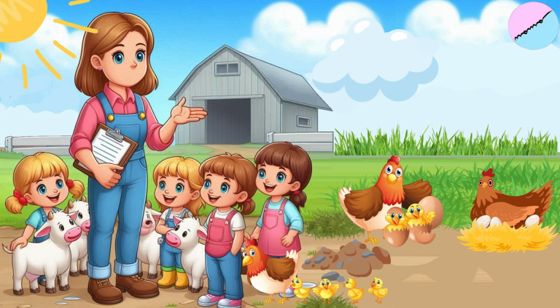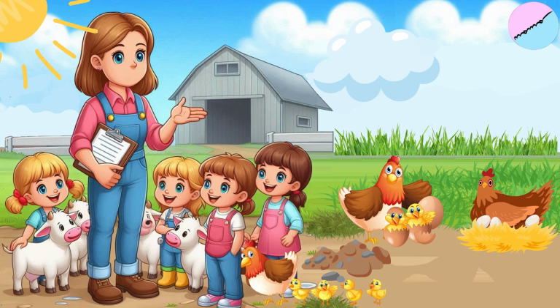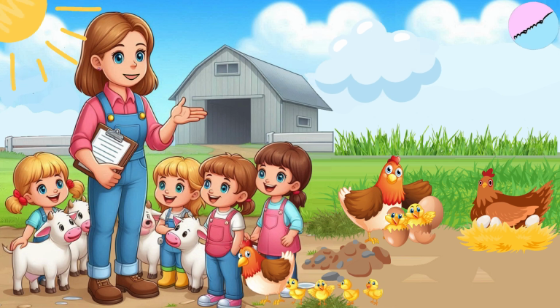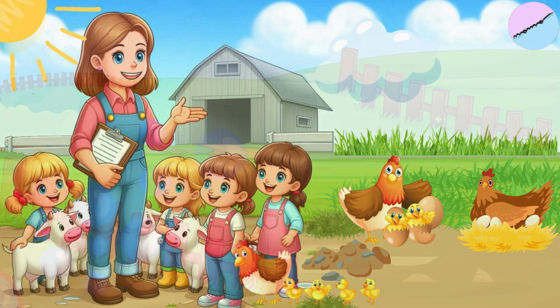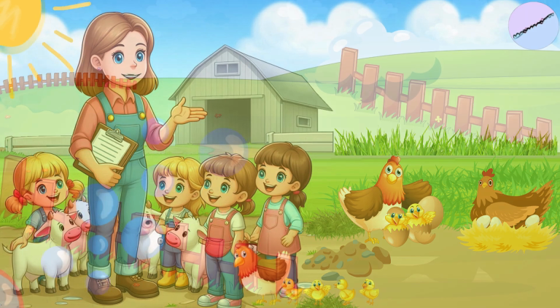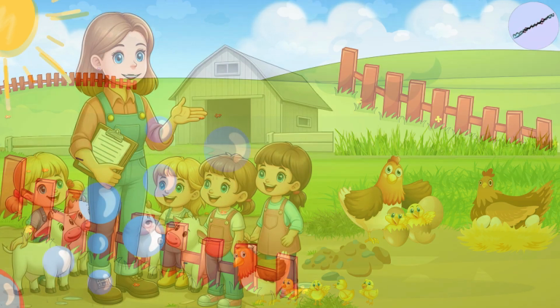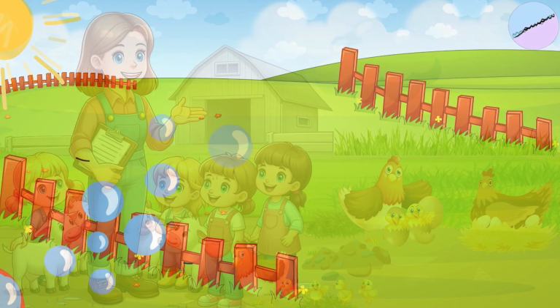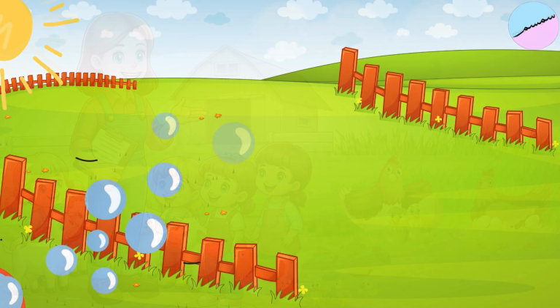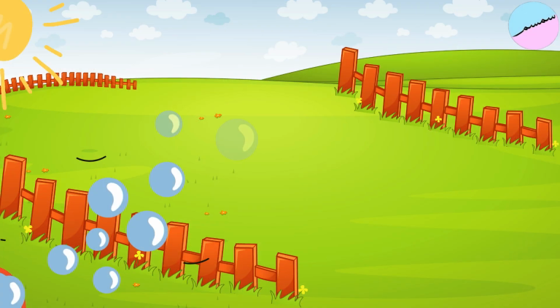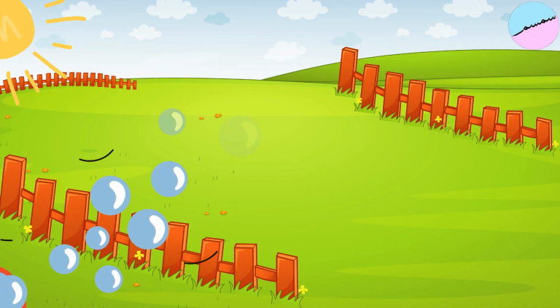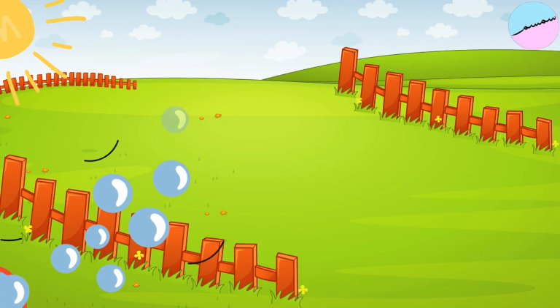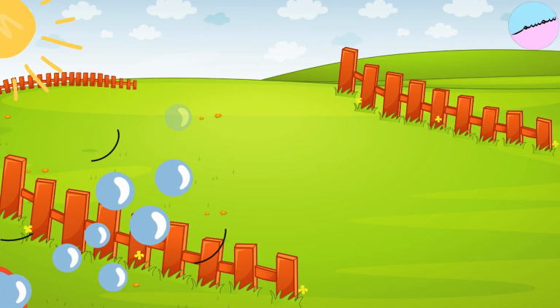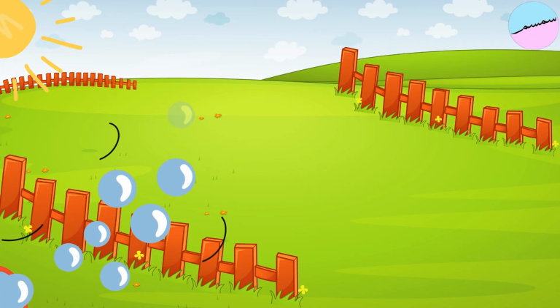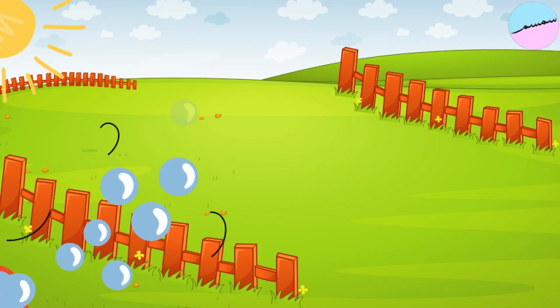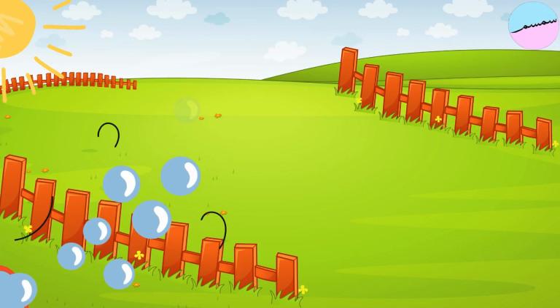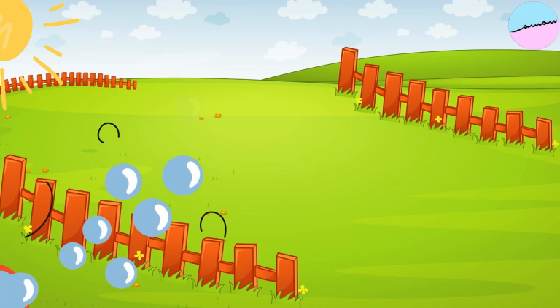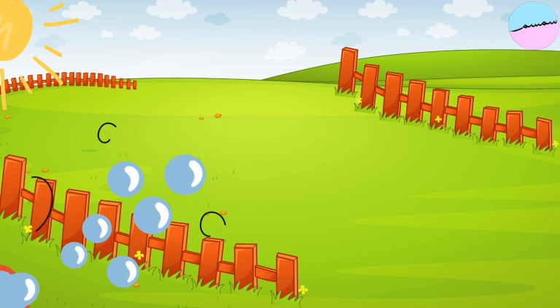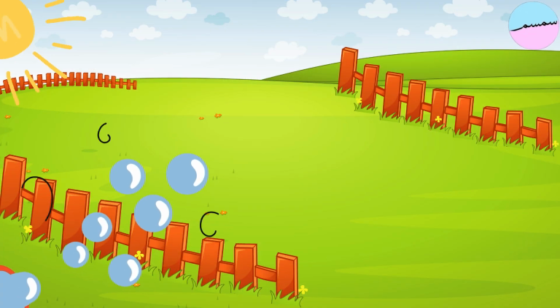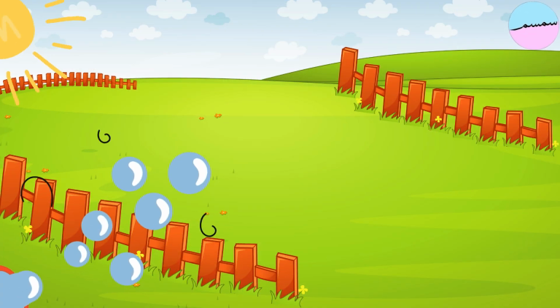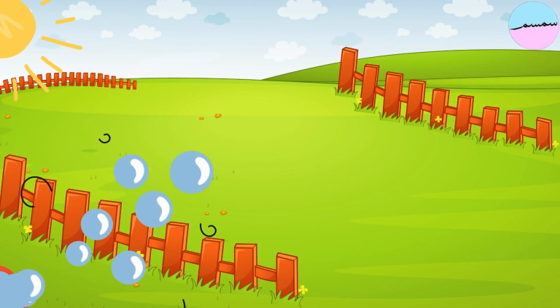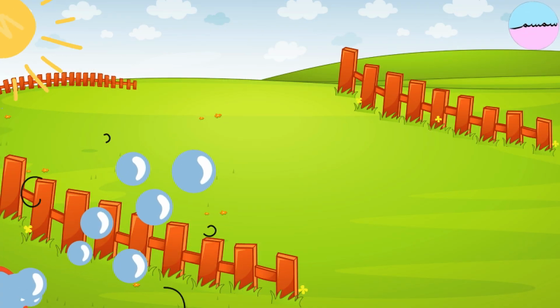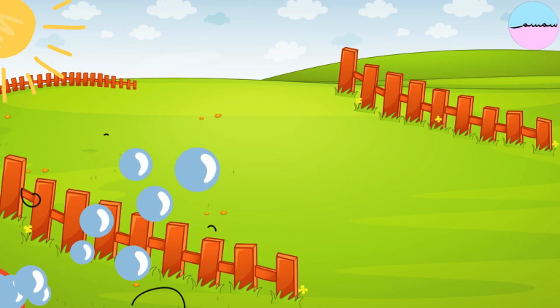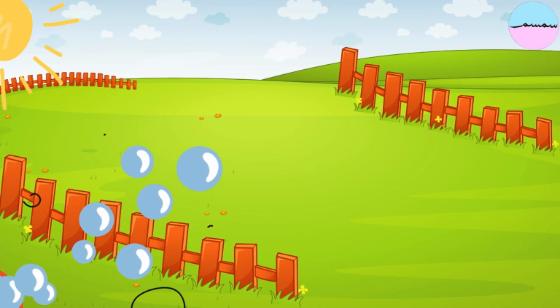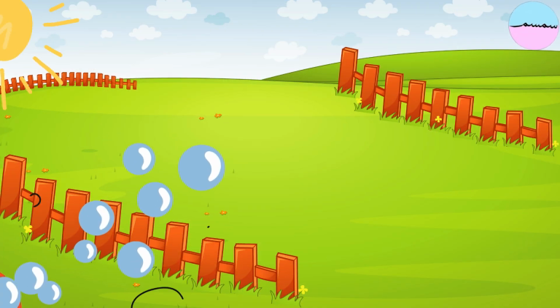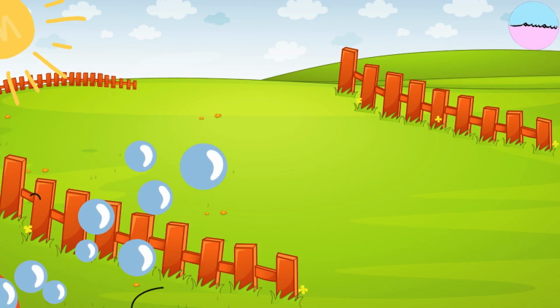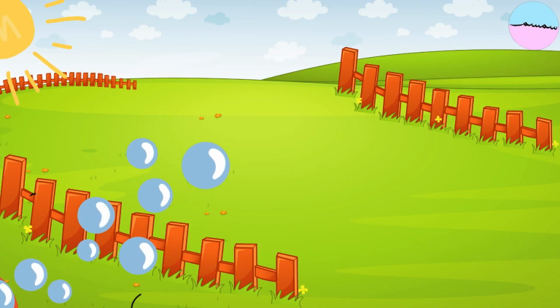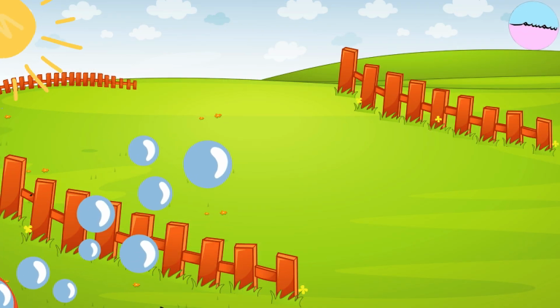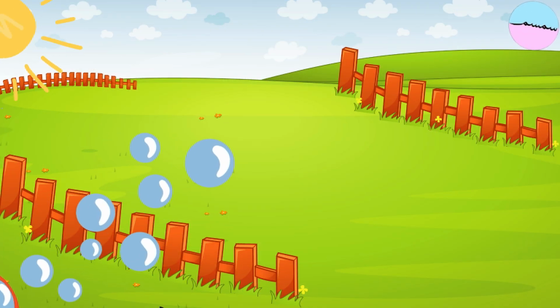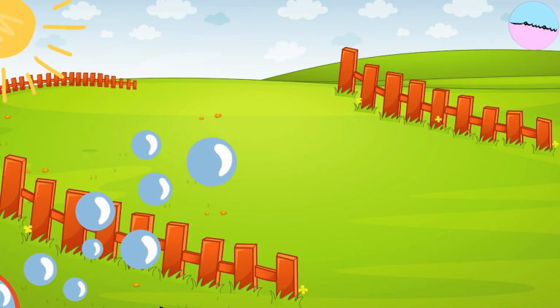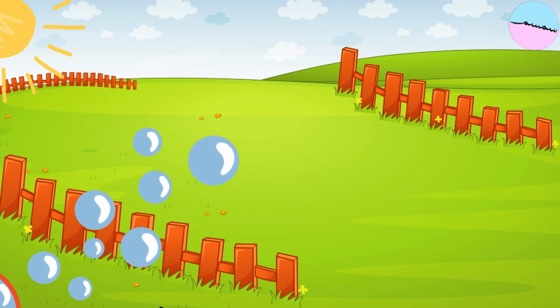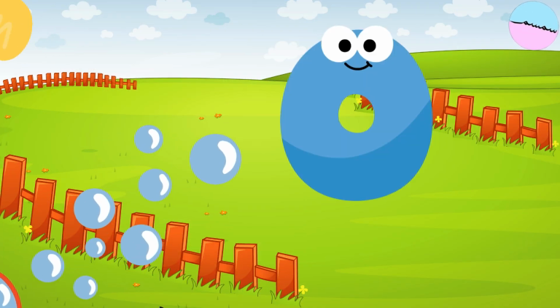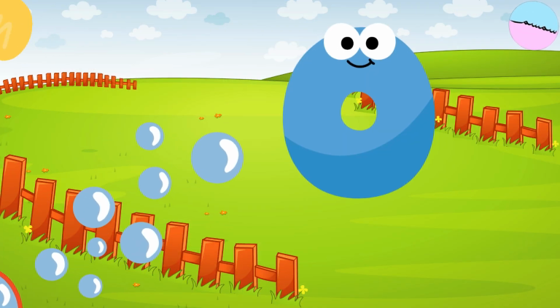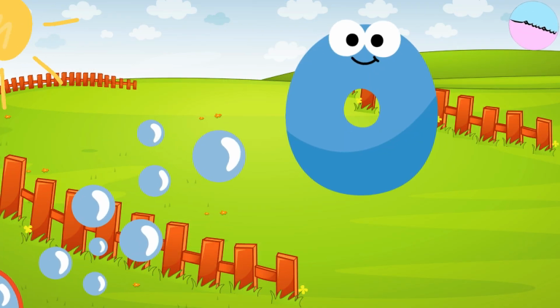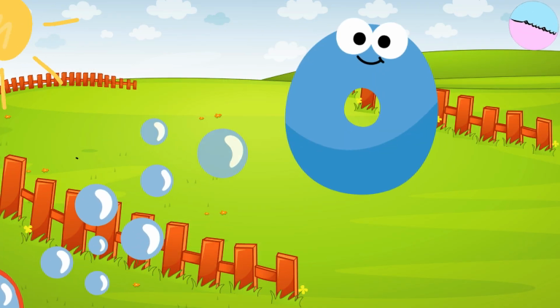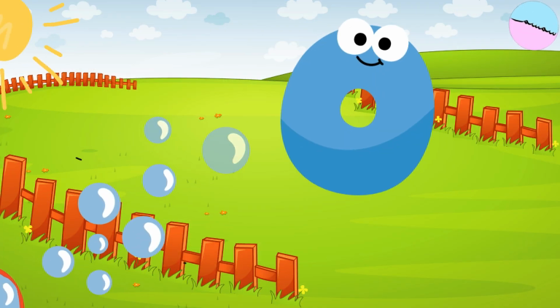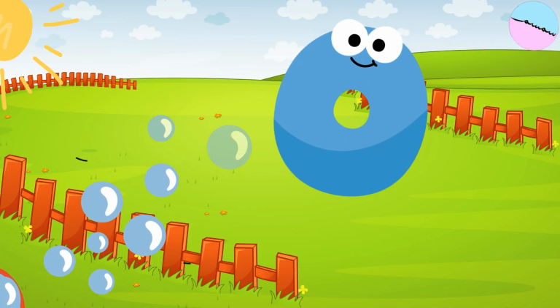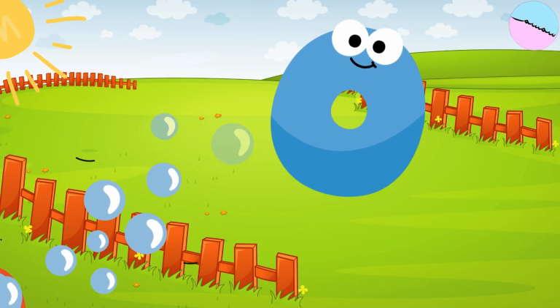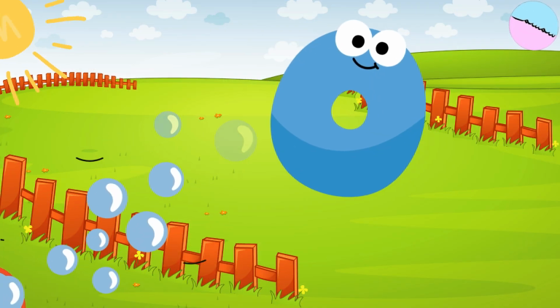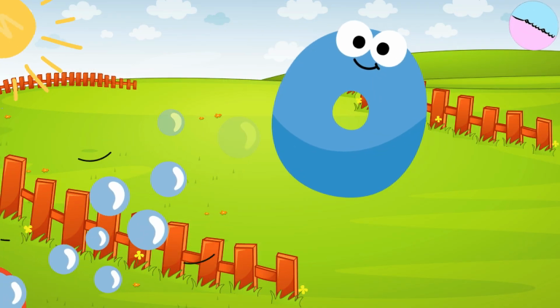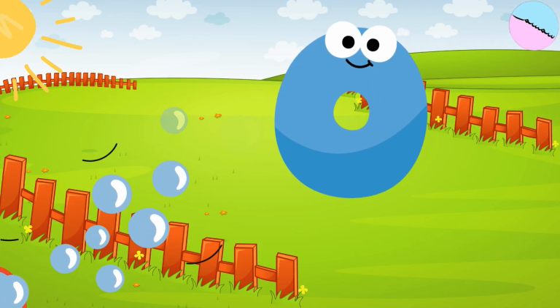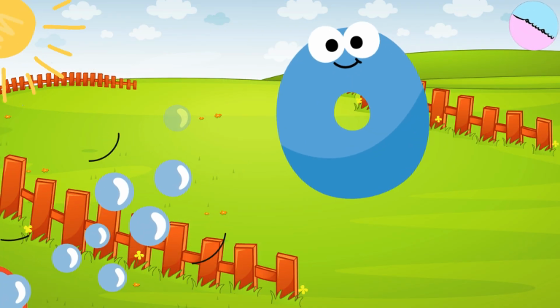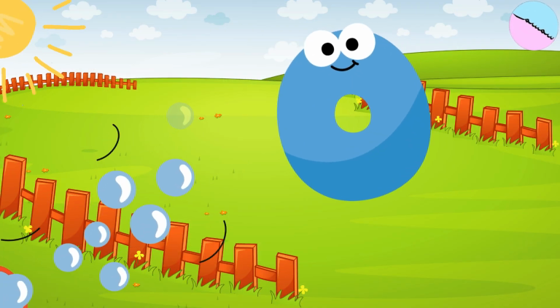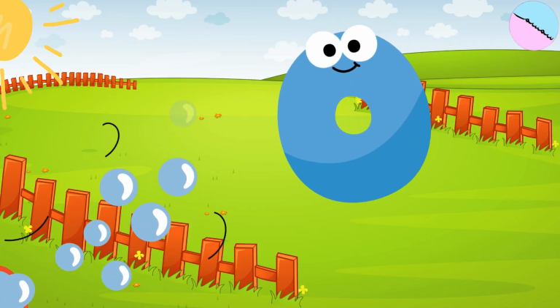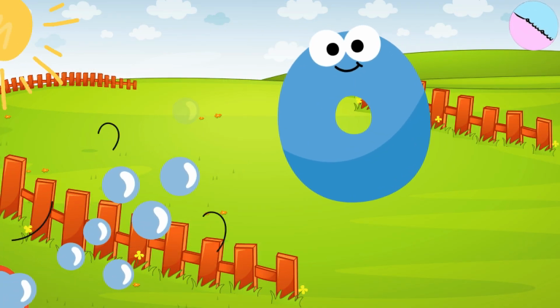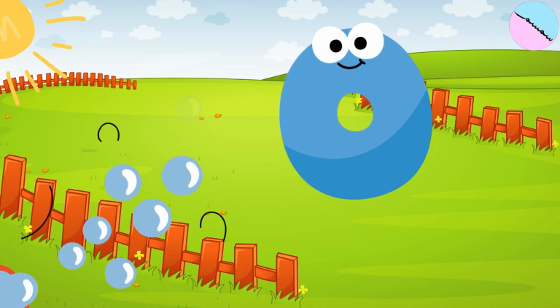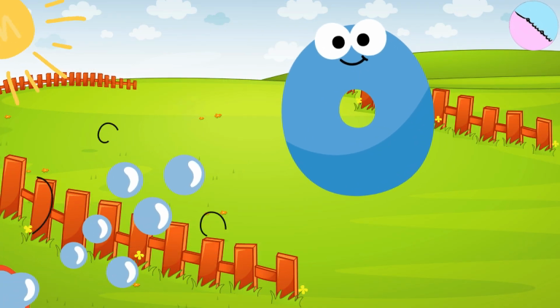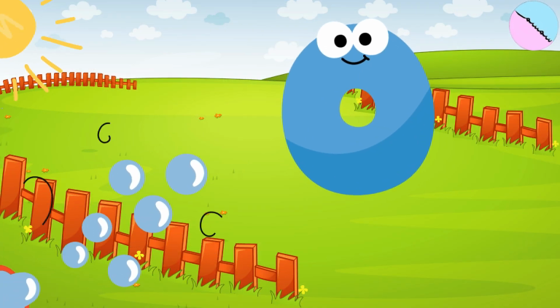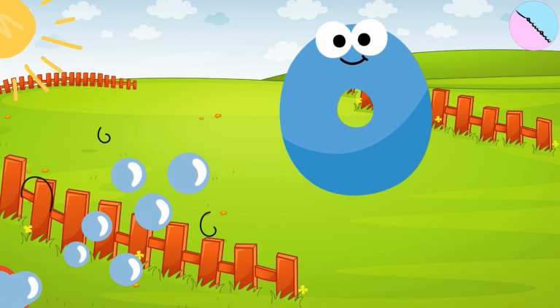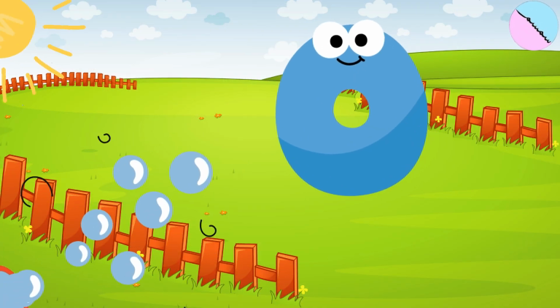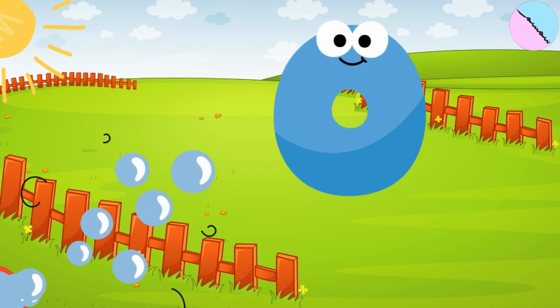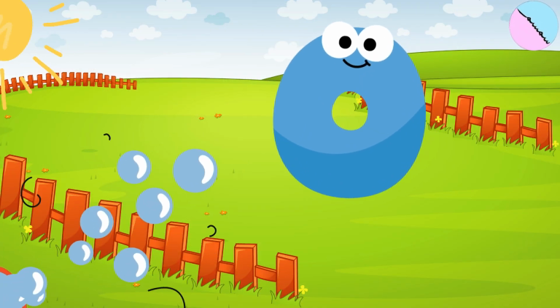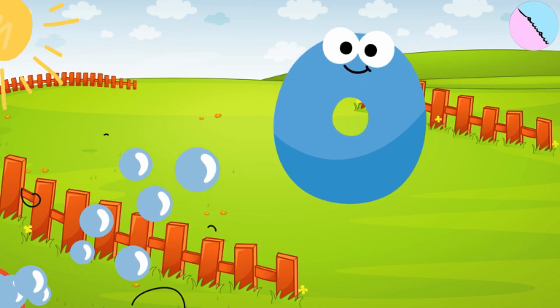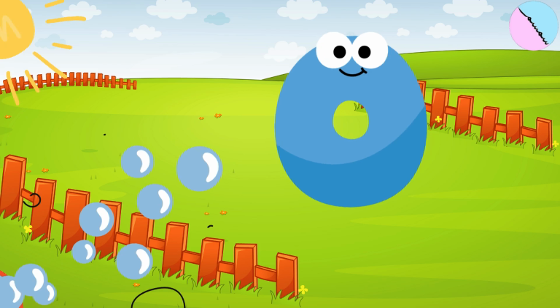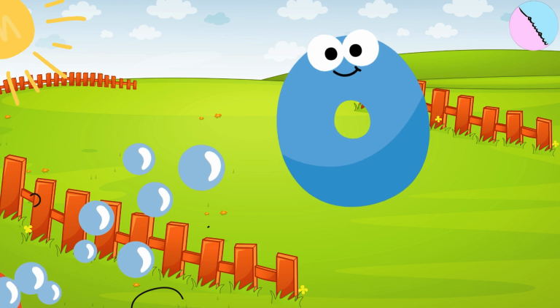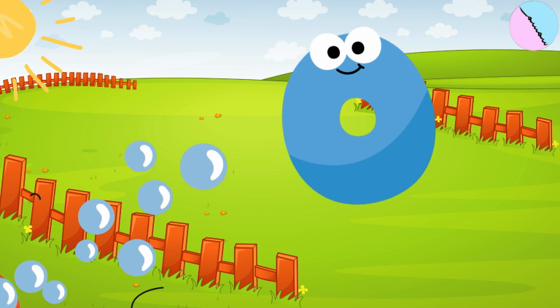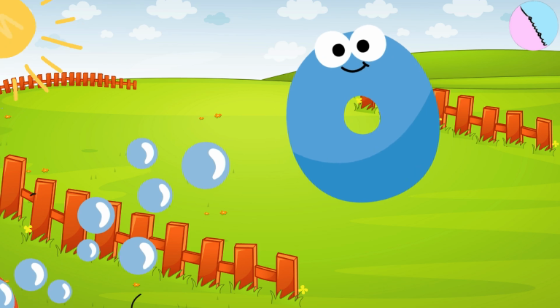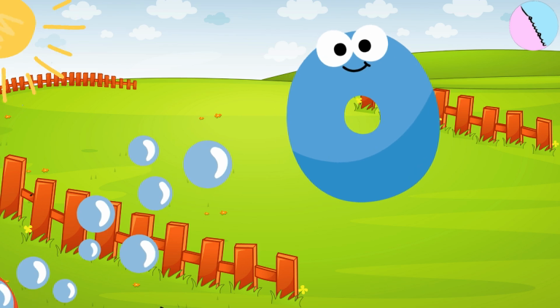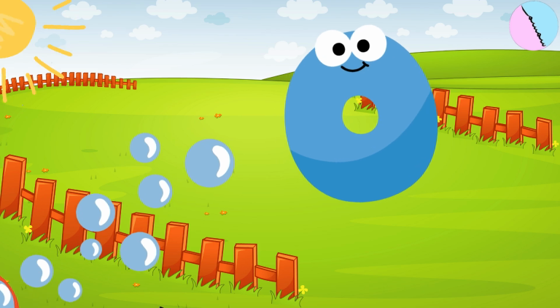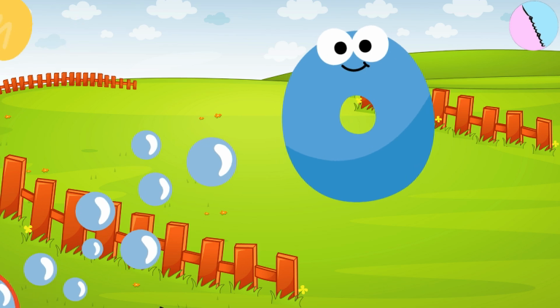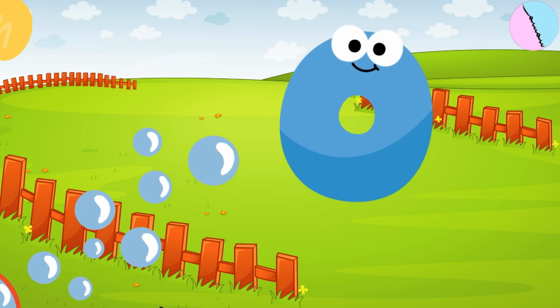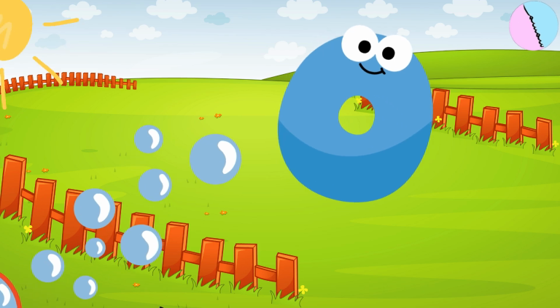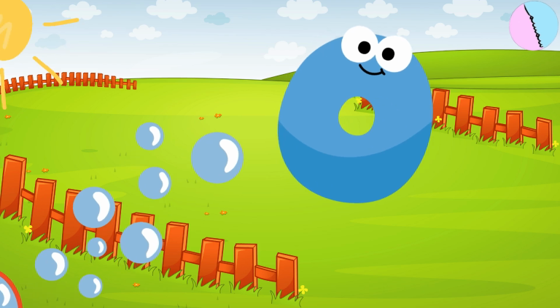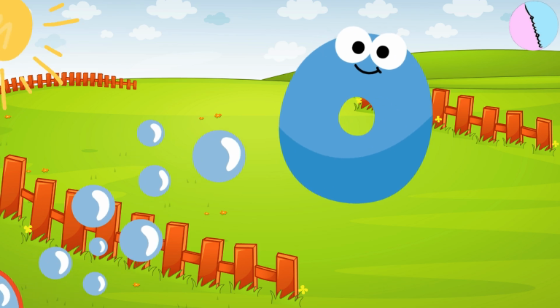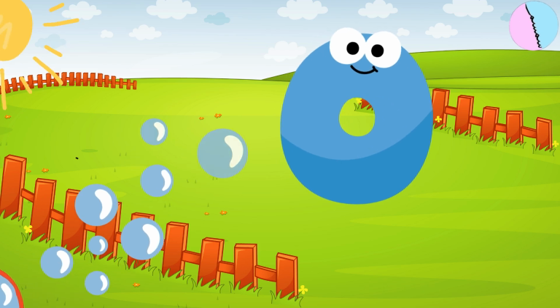Look at this empty field. There are zero animals here. Zero means nothing at all.